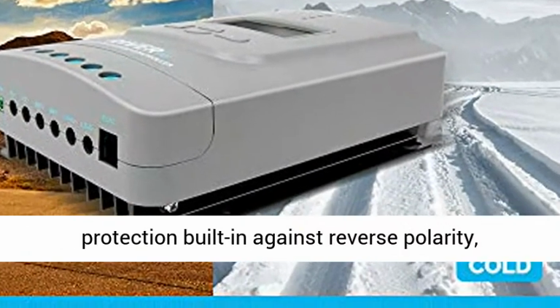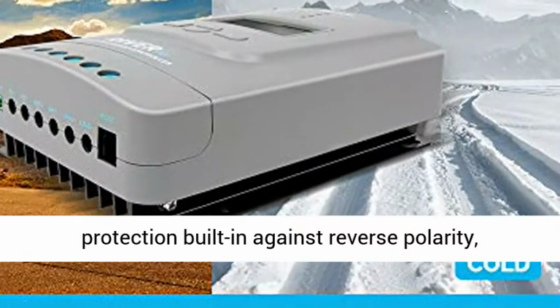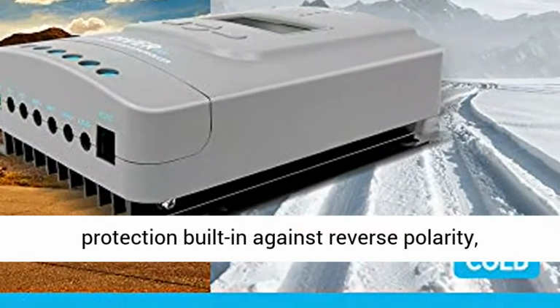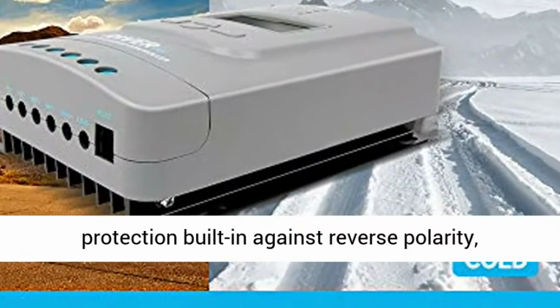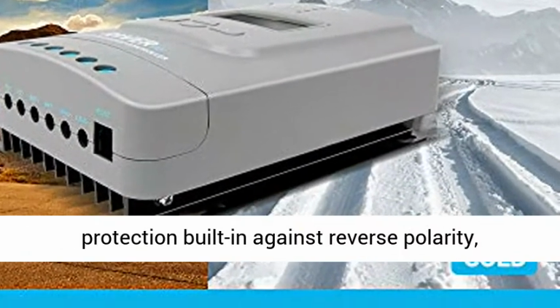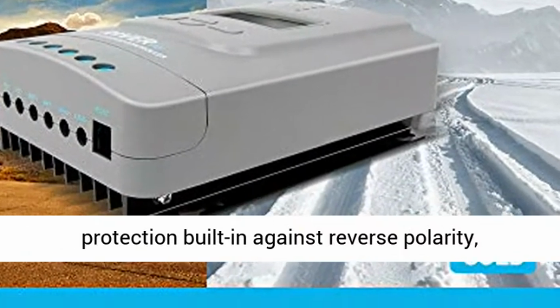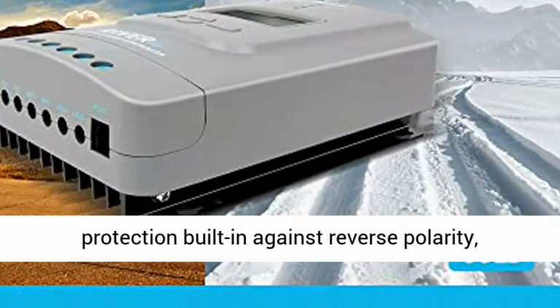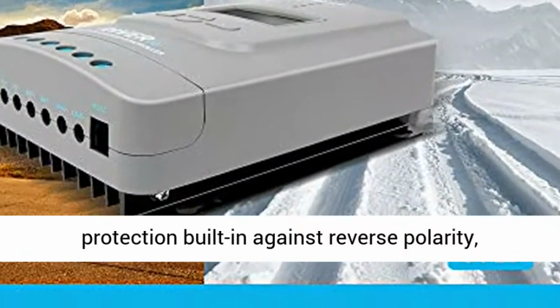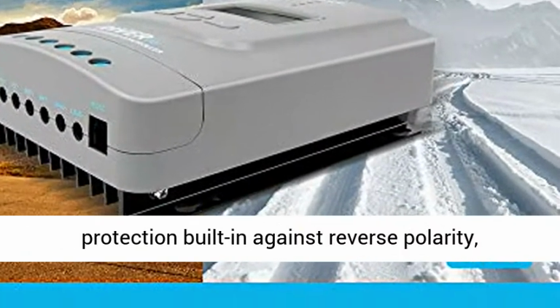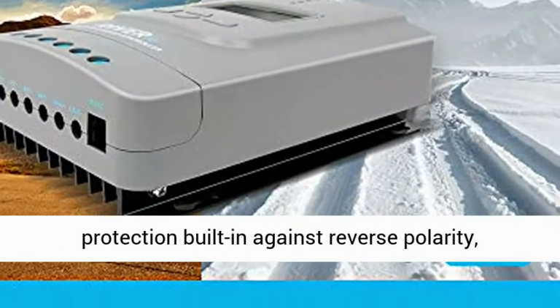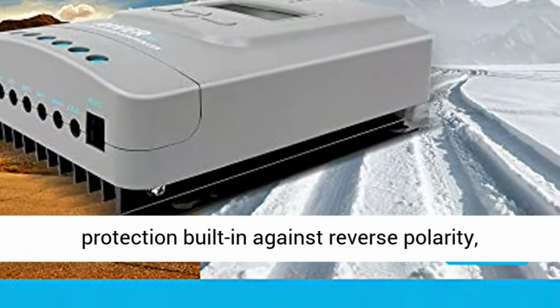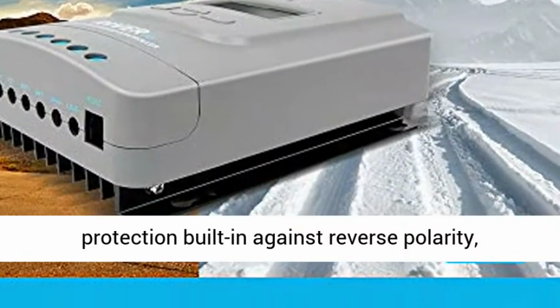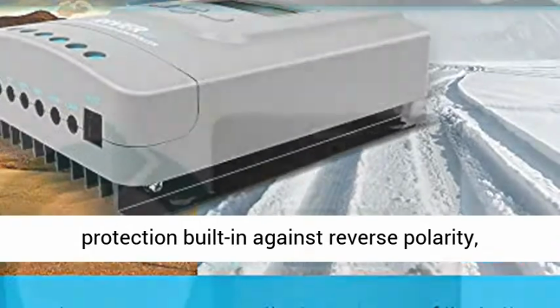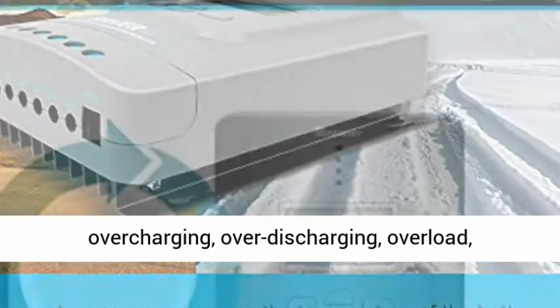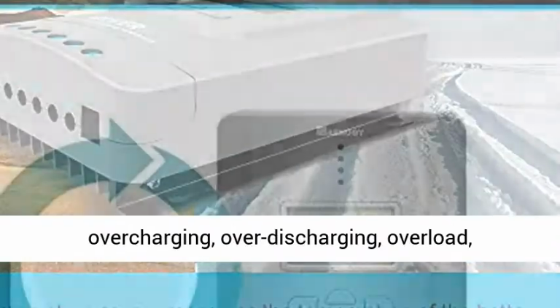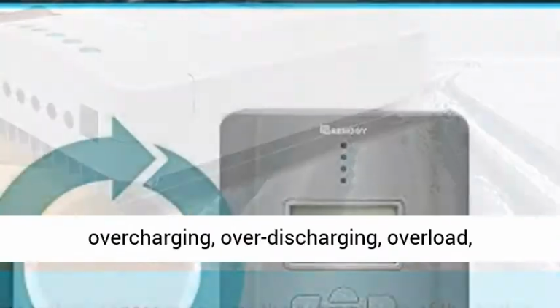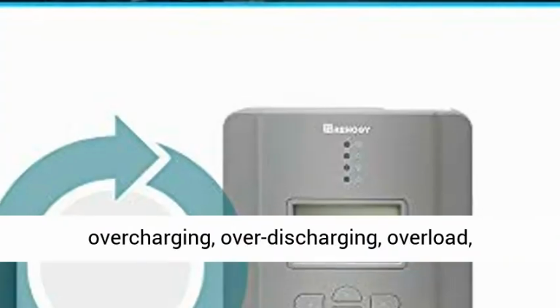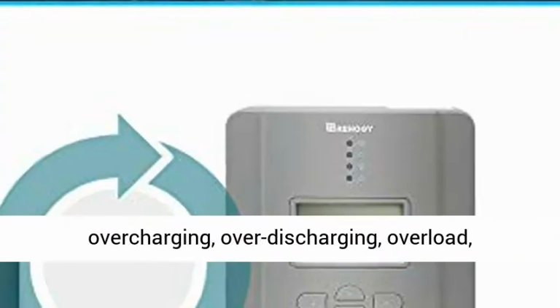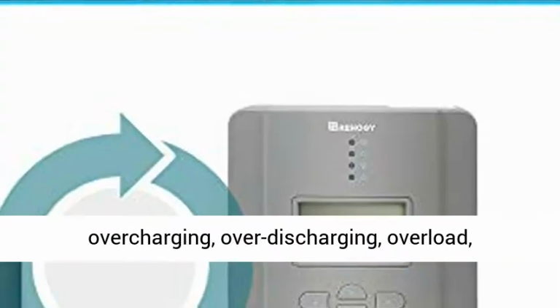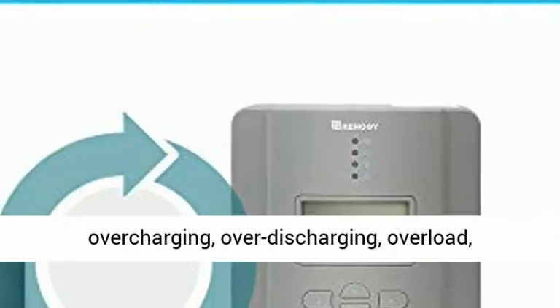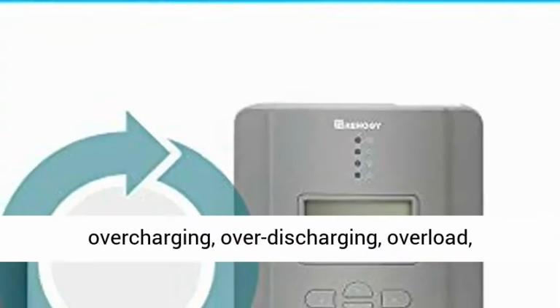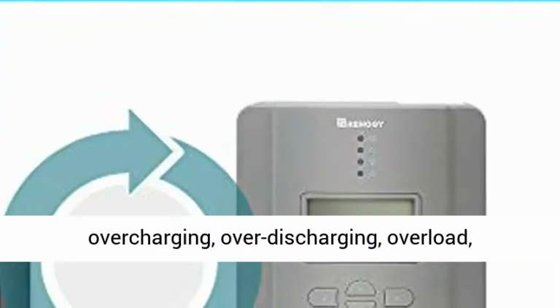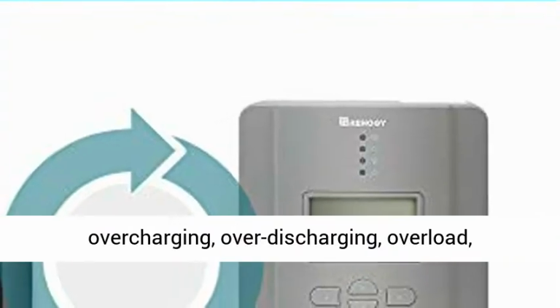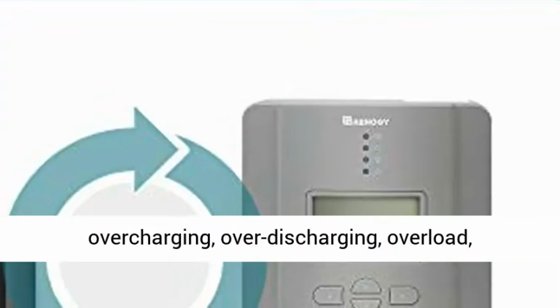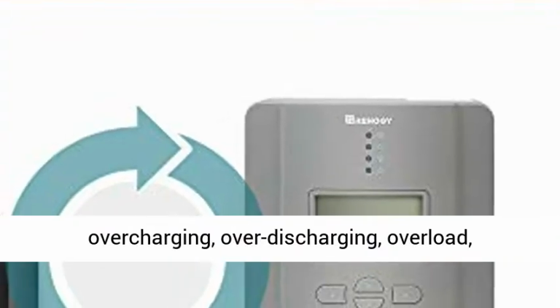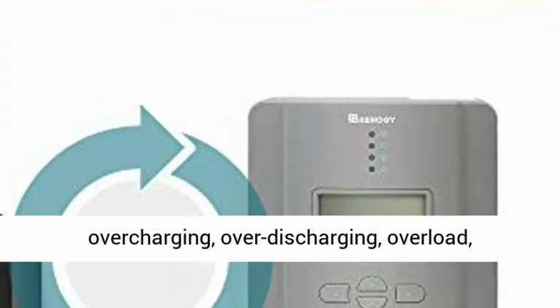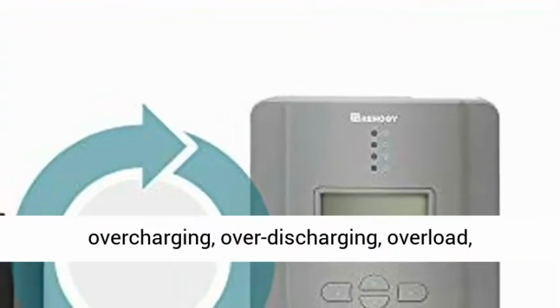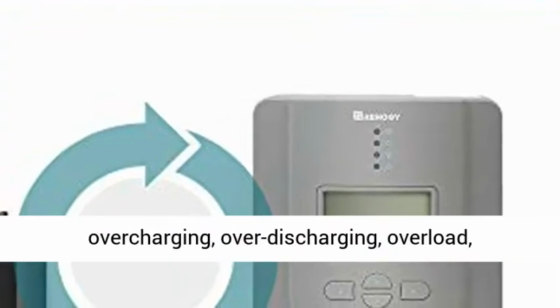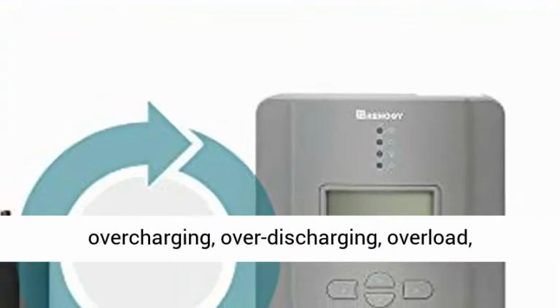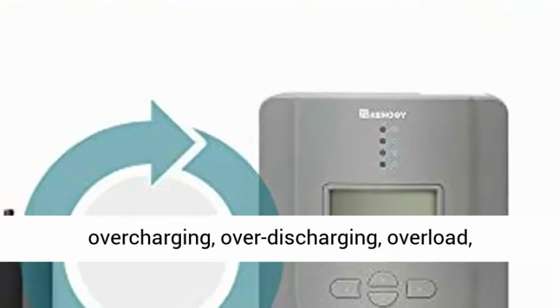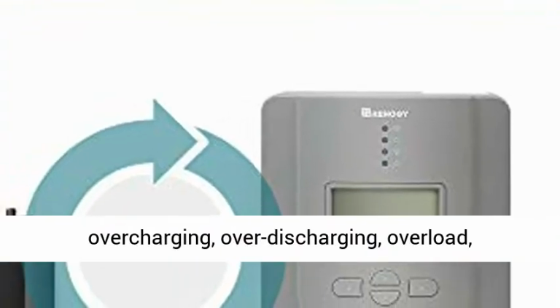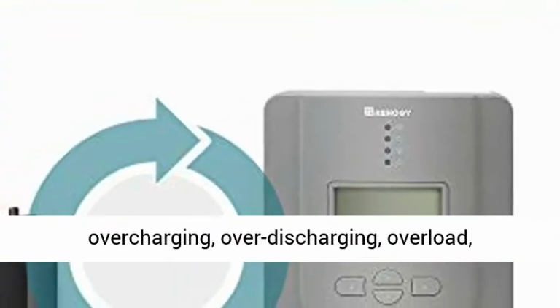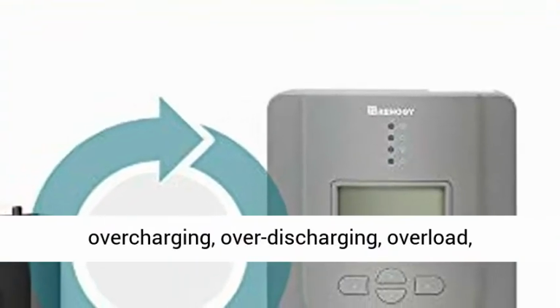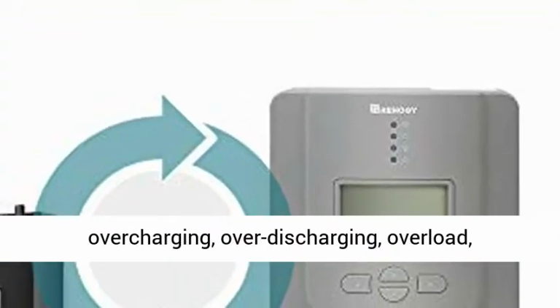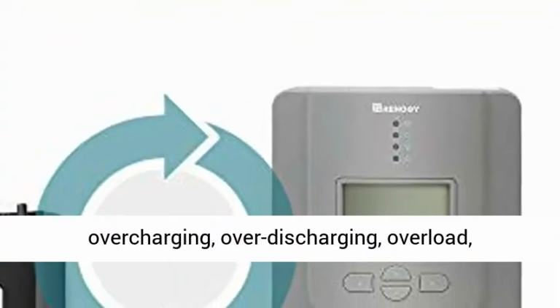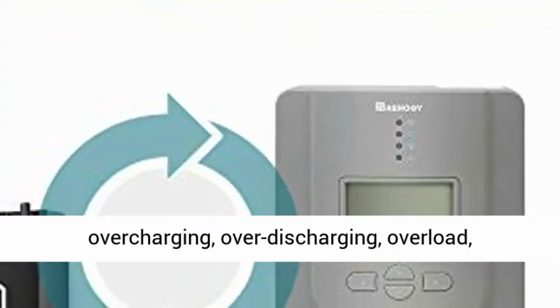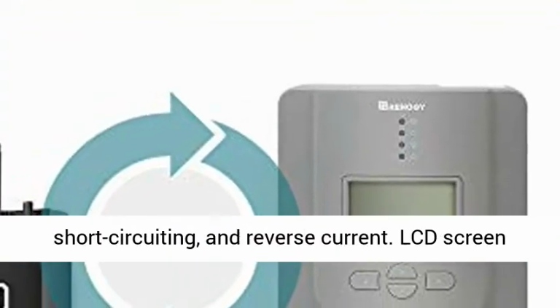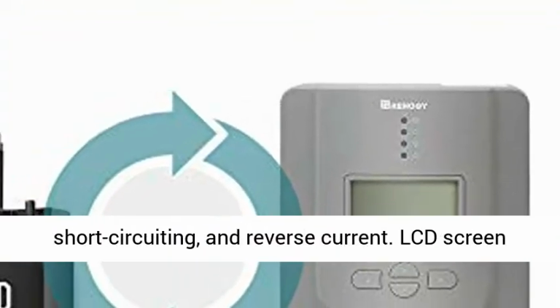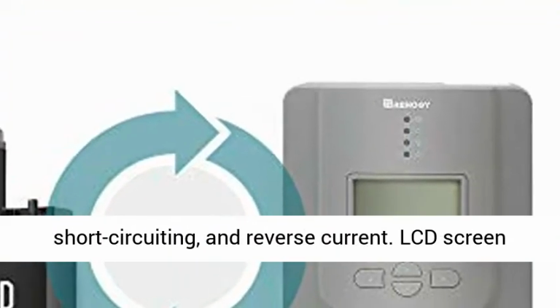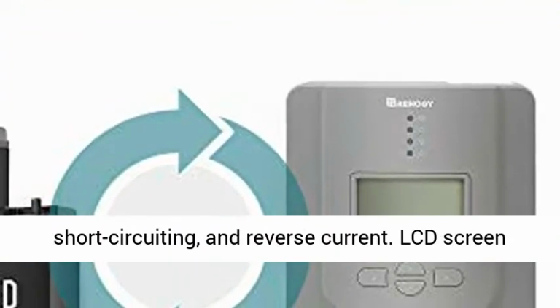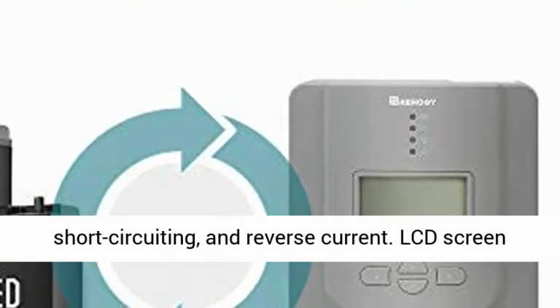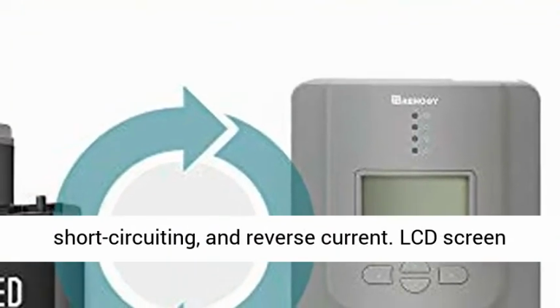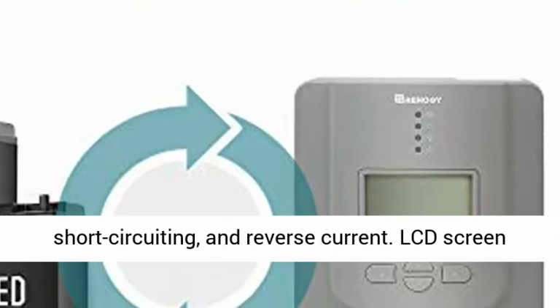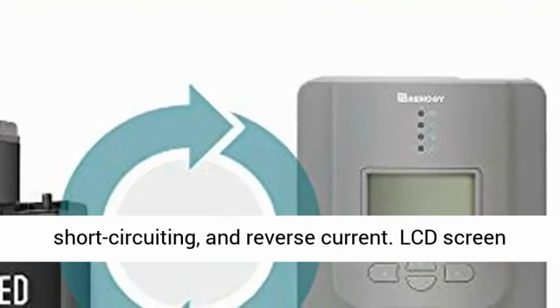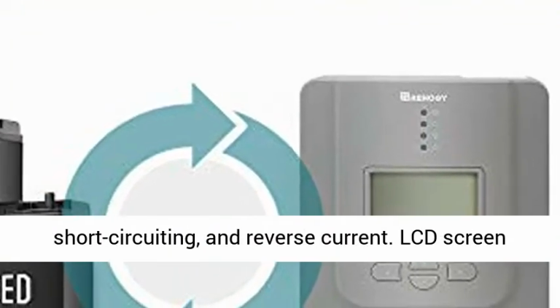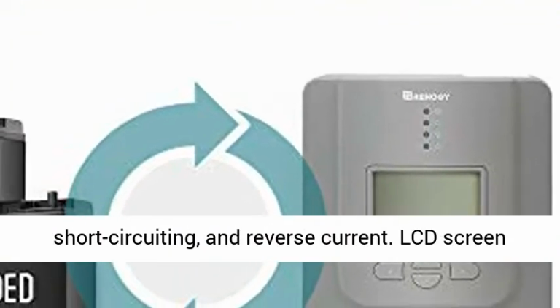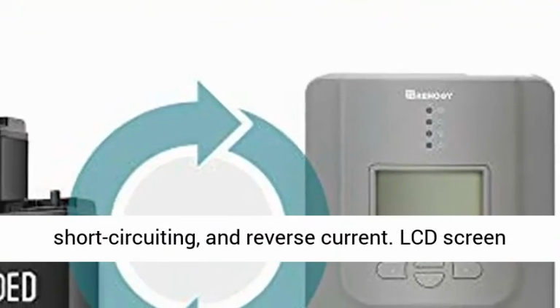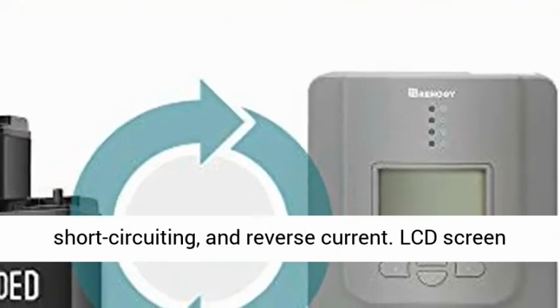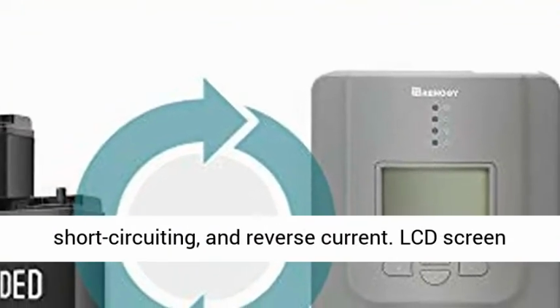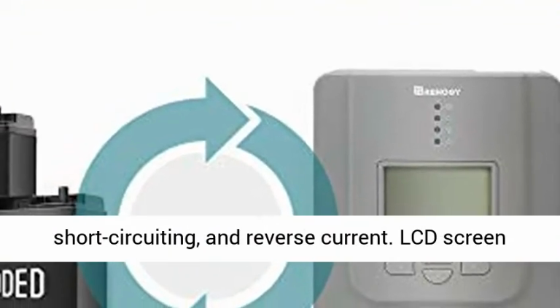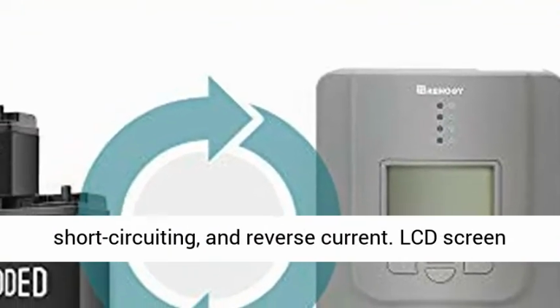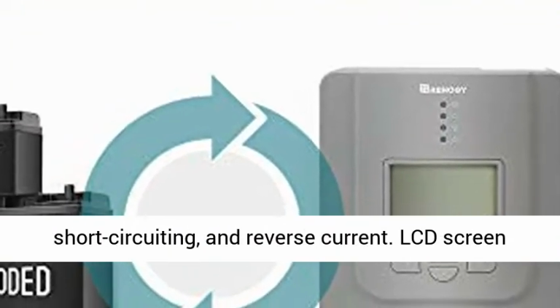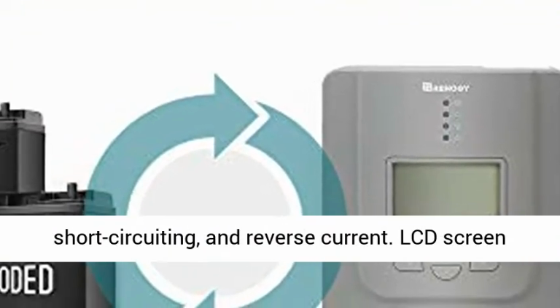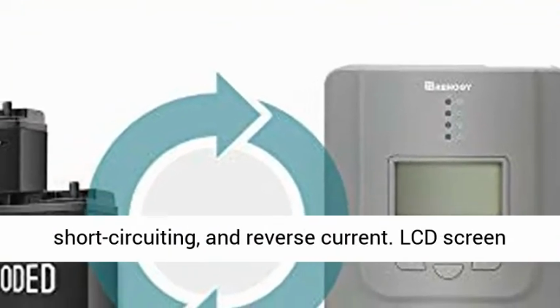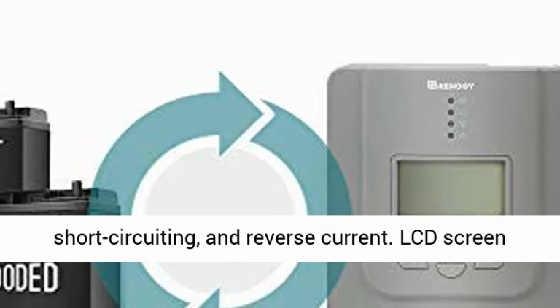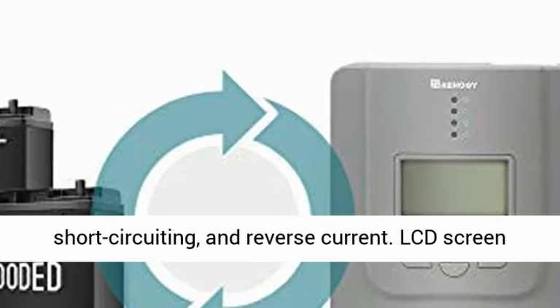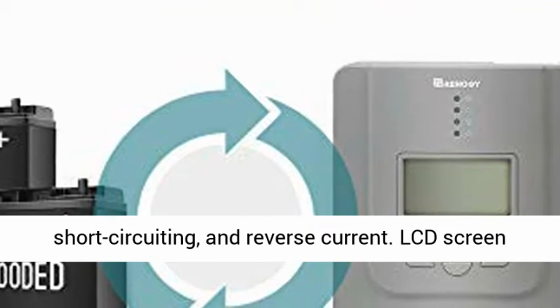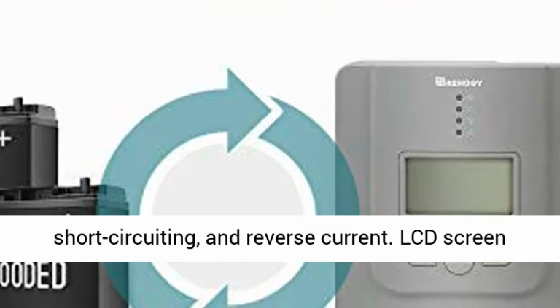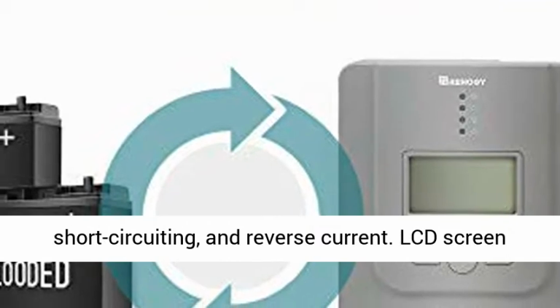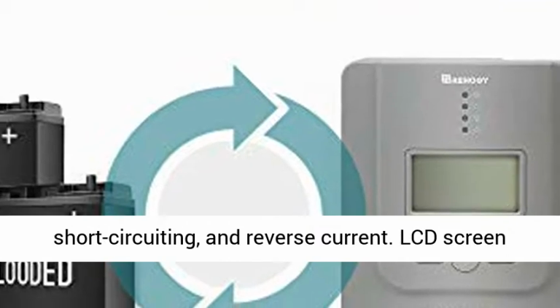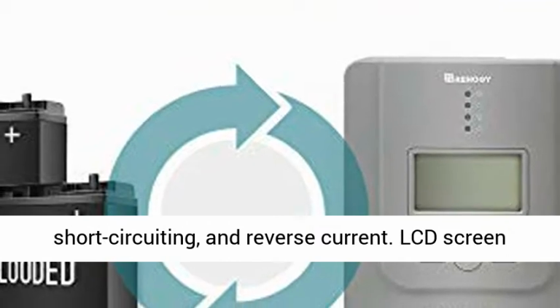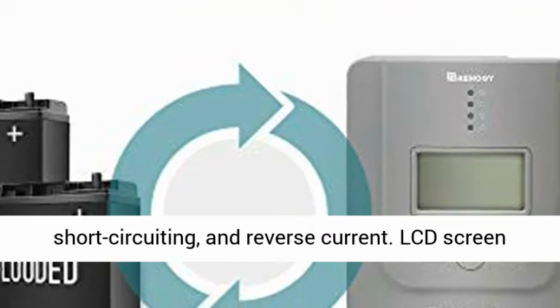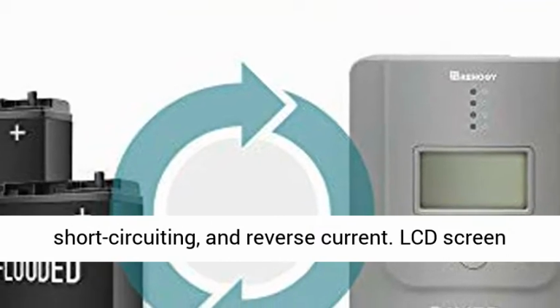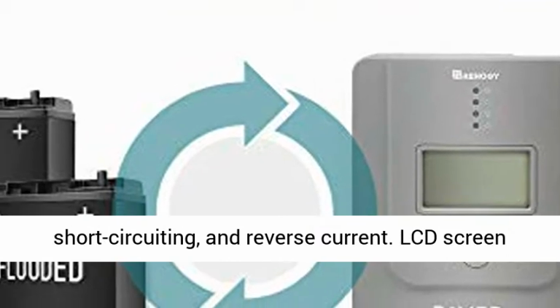Intelligent protection built in against reverse polarity, overcharging, over-discharging, overload, short-circuiting, and reverse current.